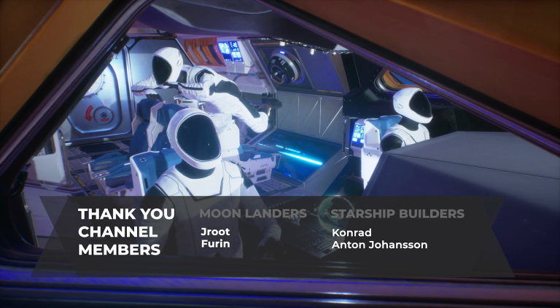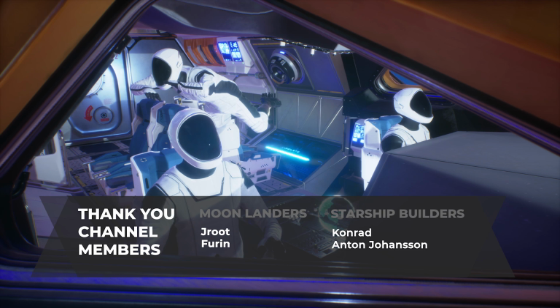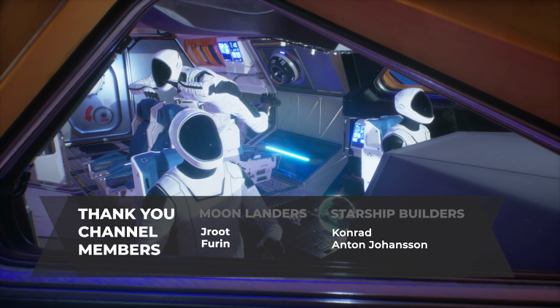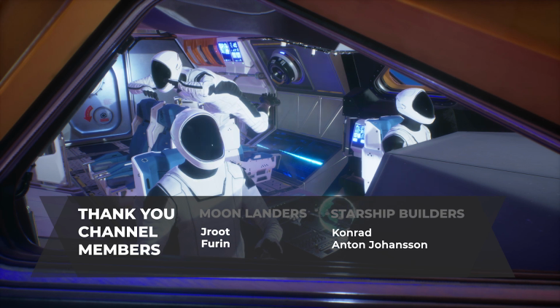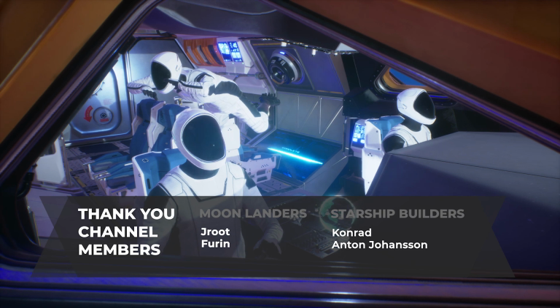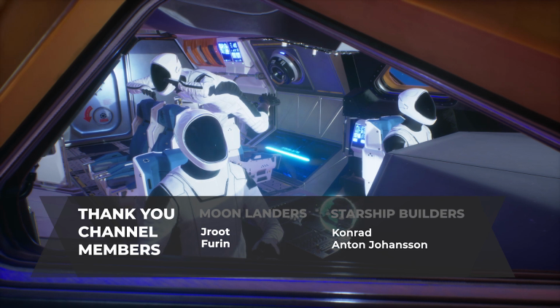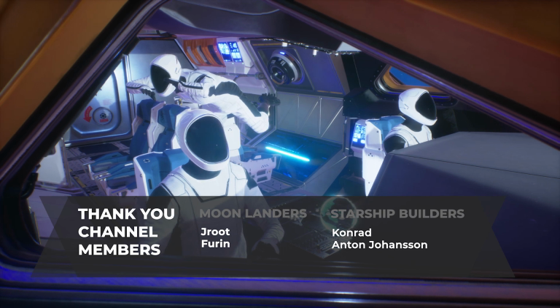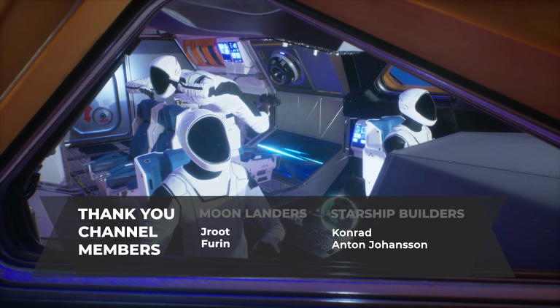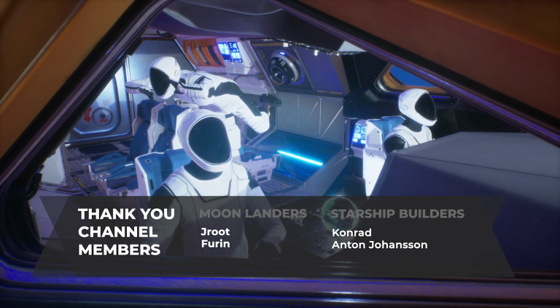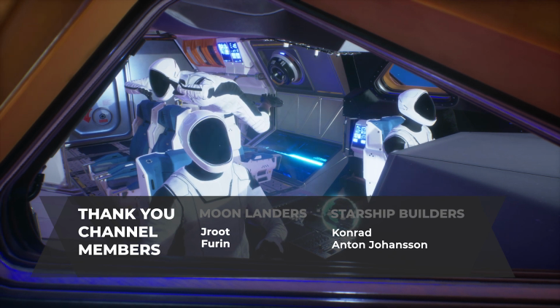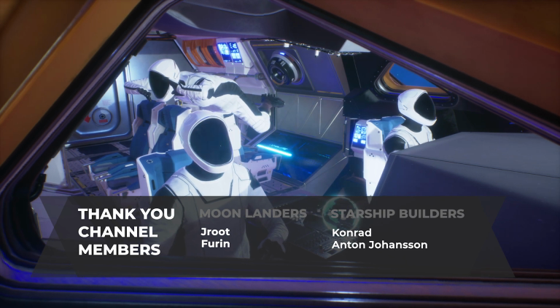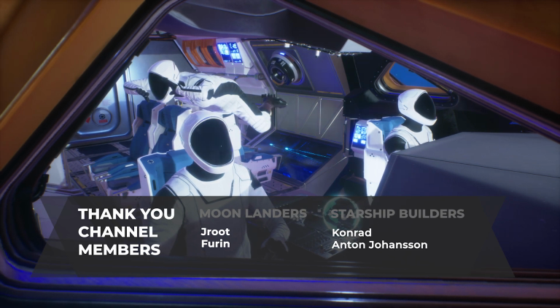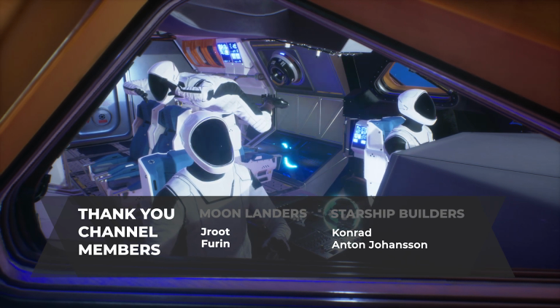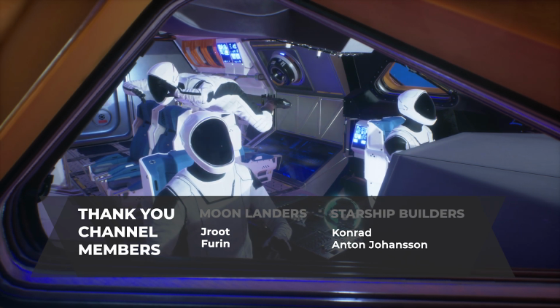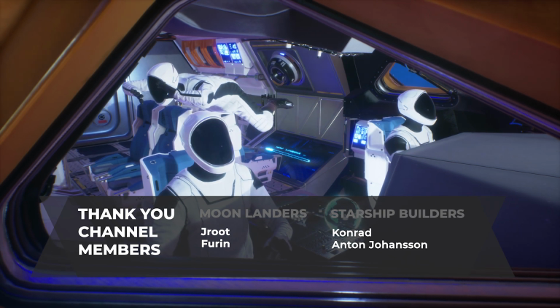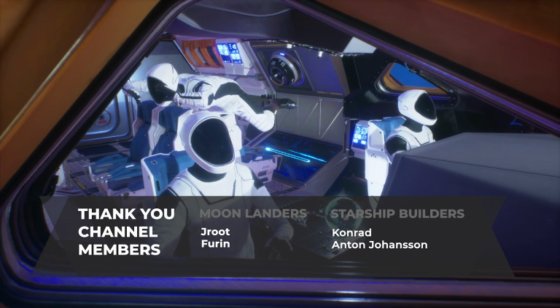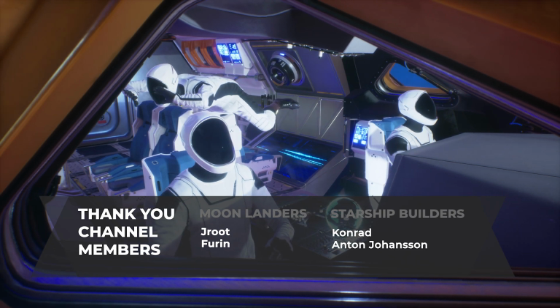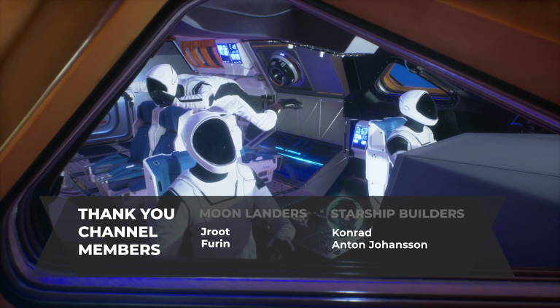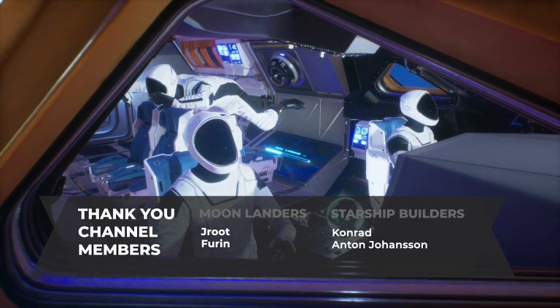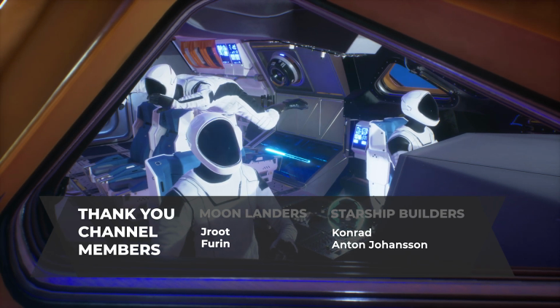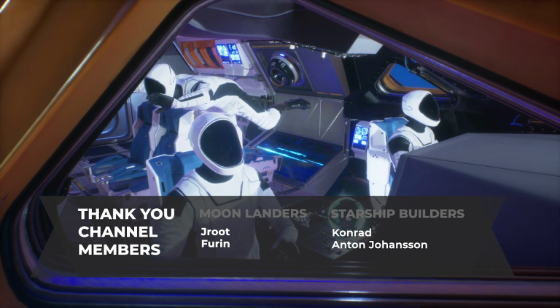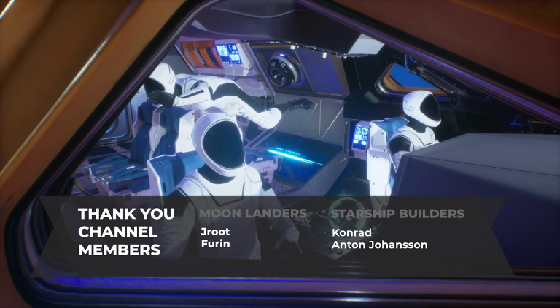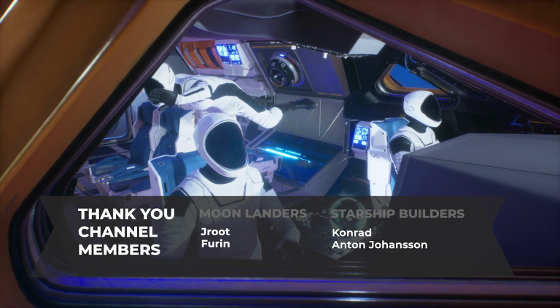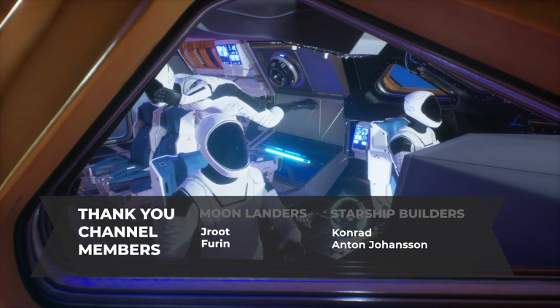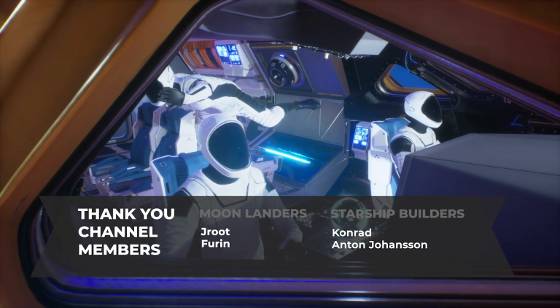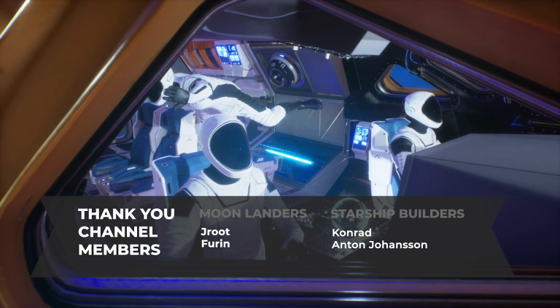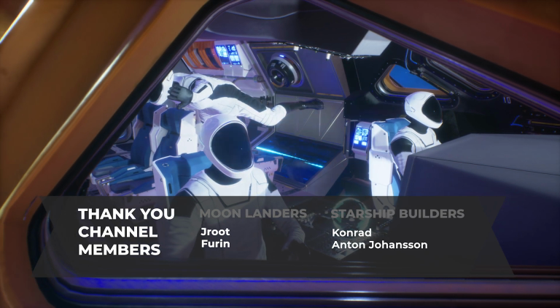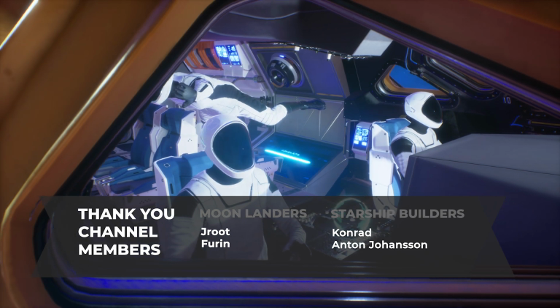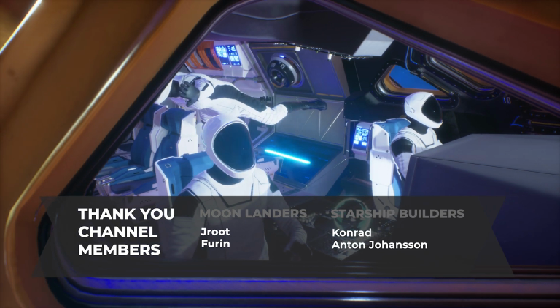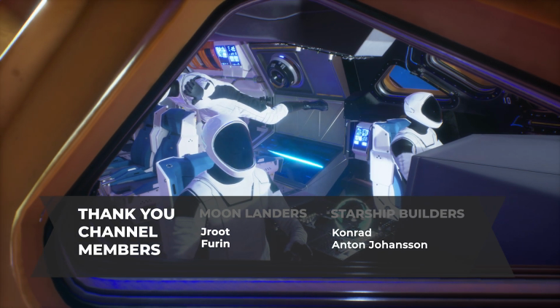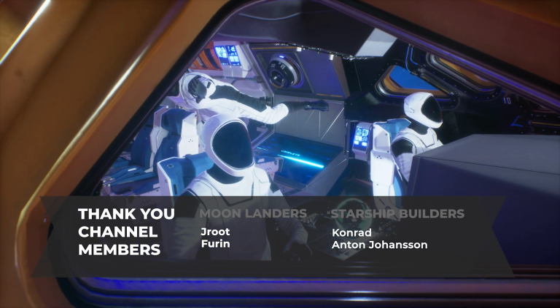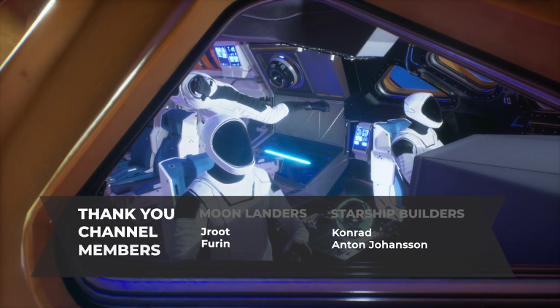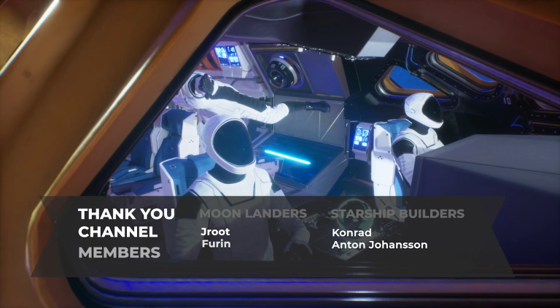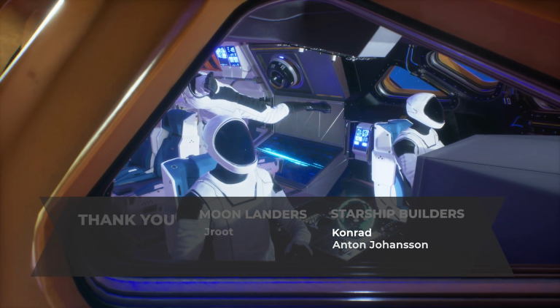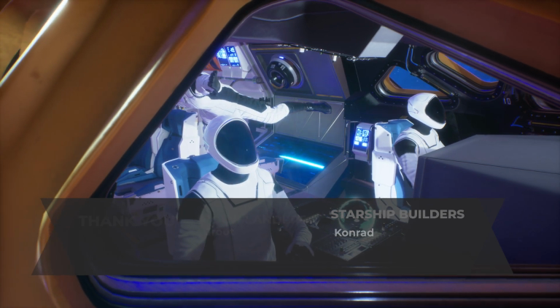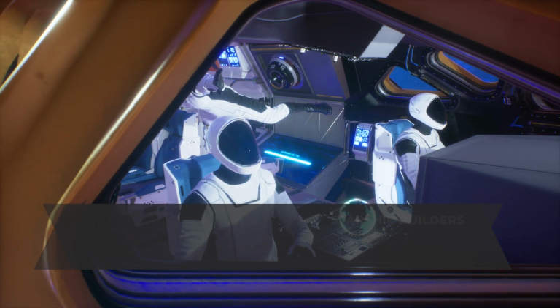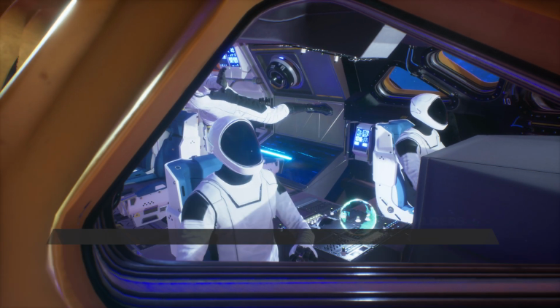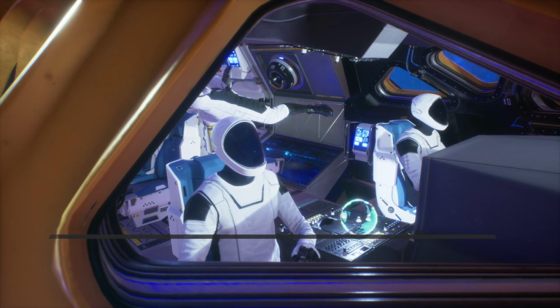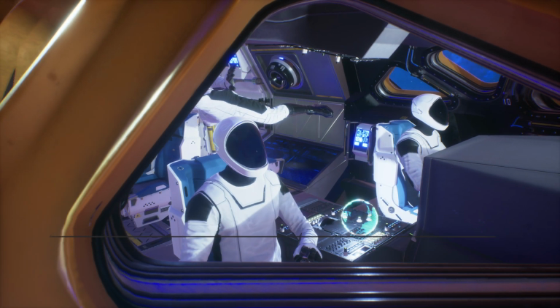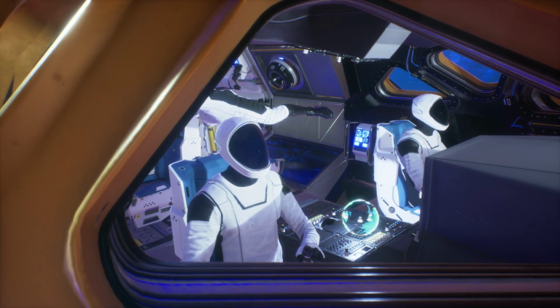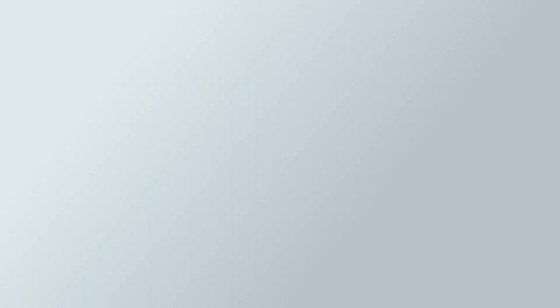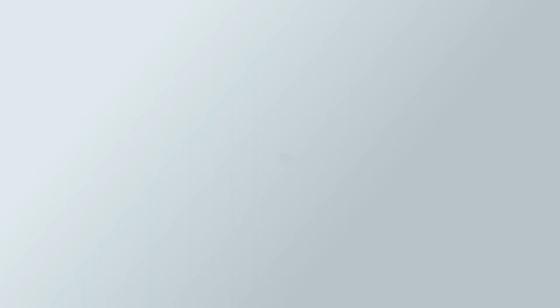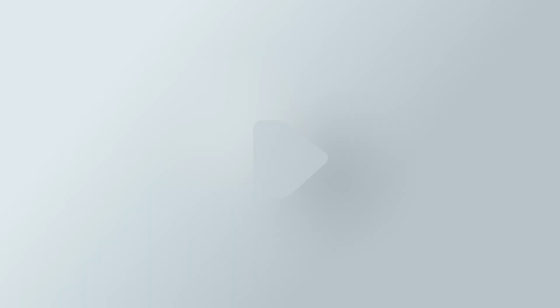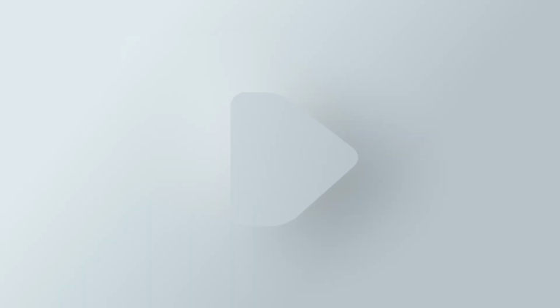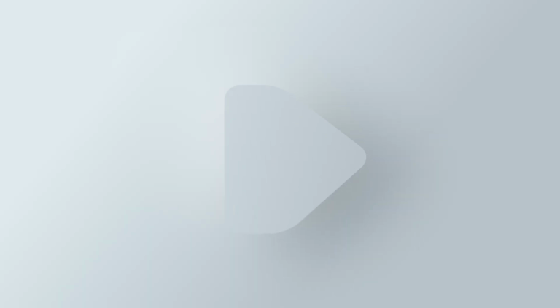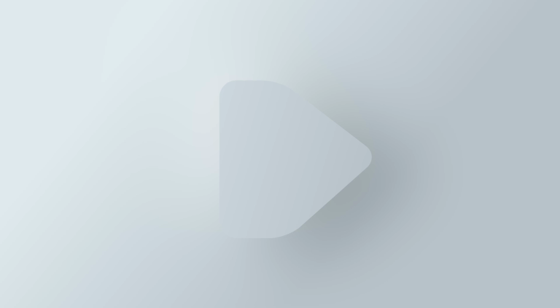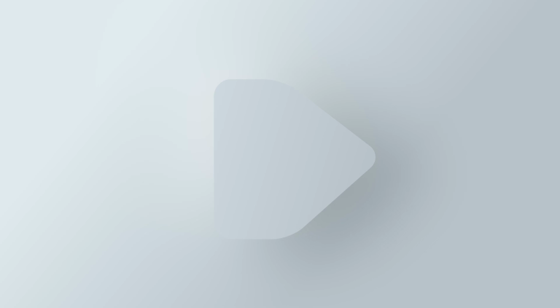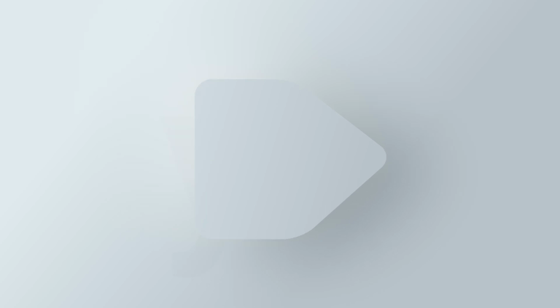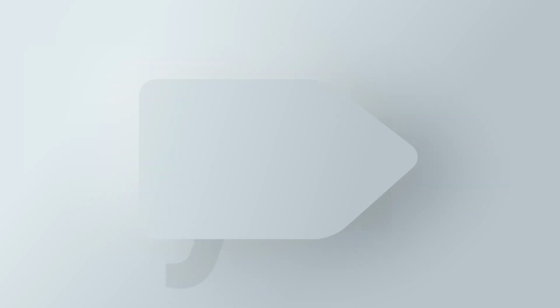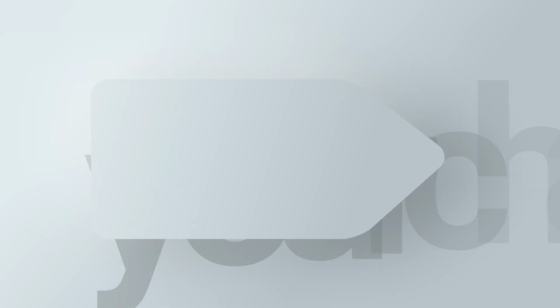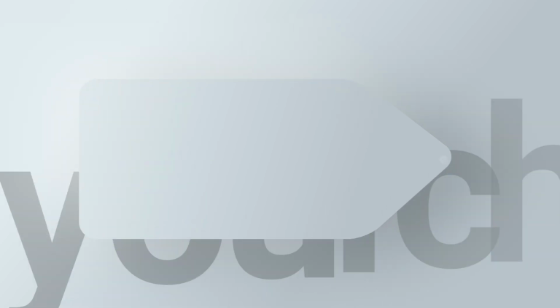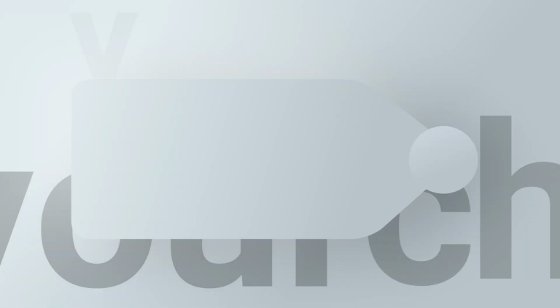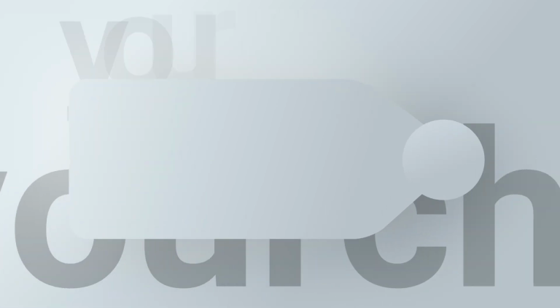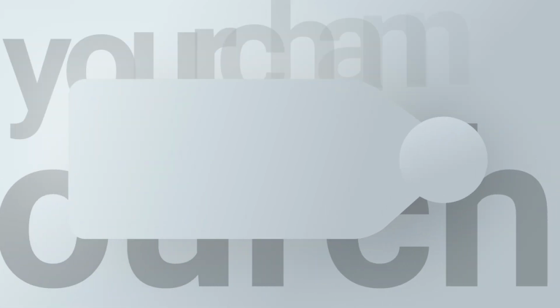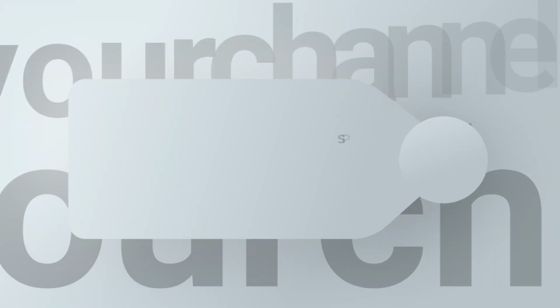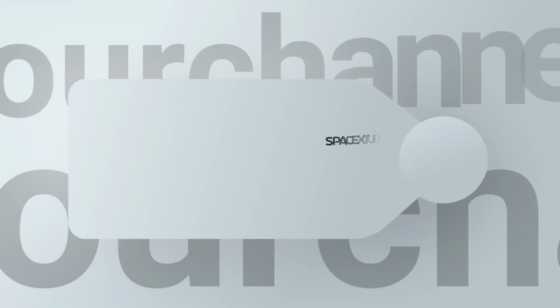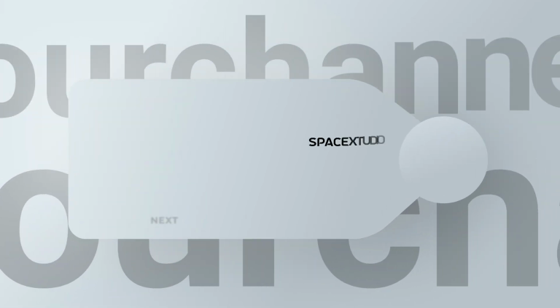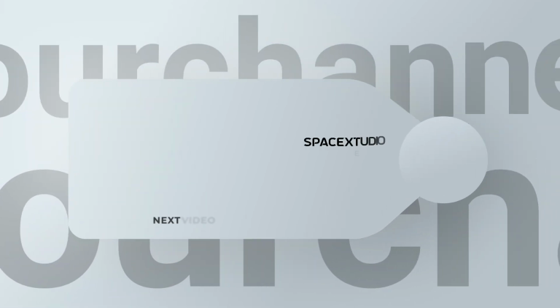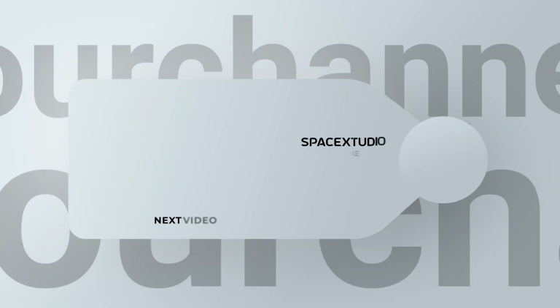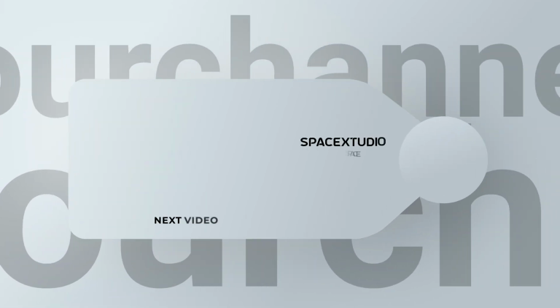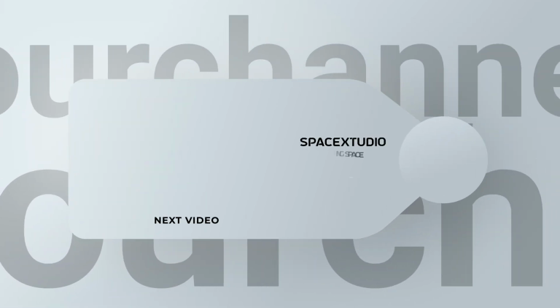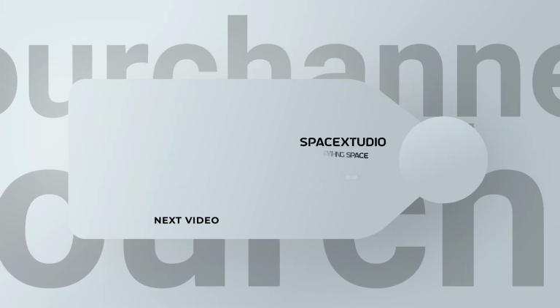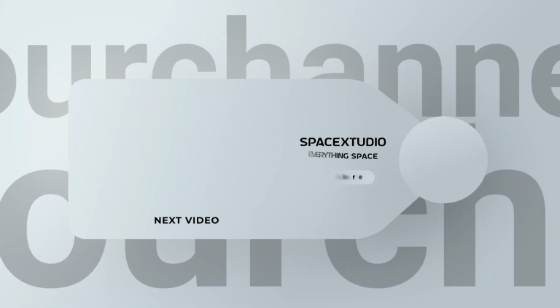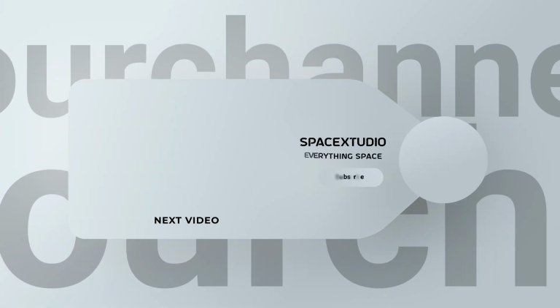That's all for today's SpaceX update video. Thanks for watching, and be sure to subscribe for more SpaceX news and updates.